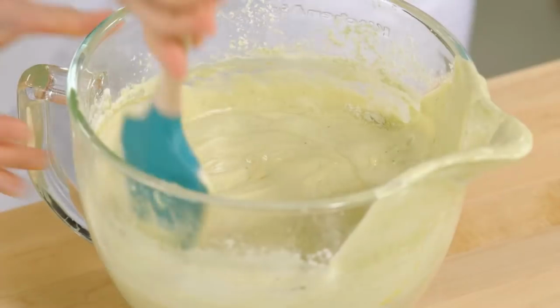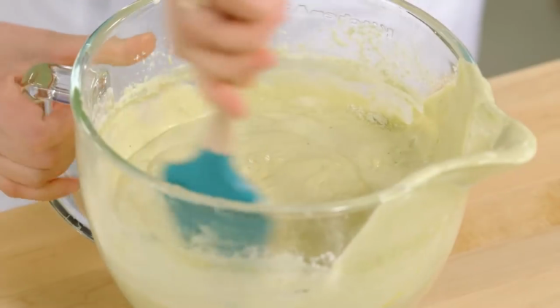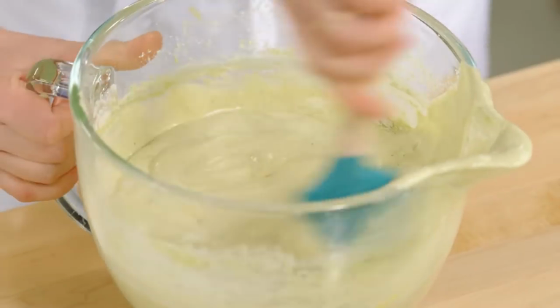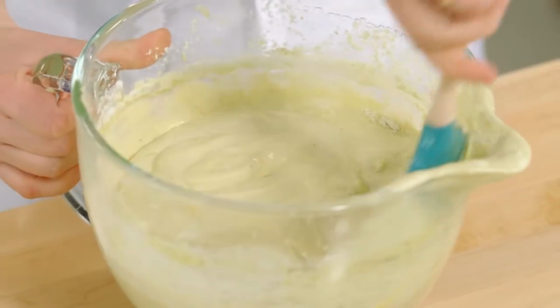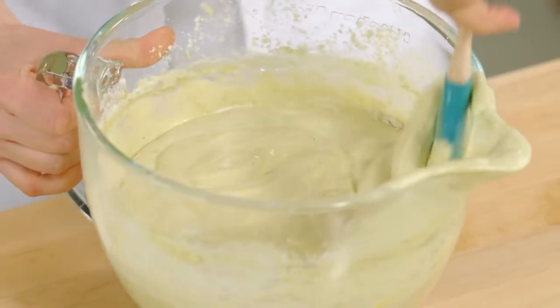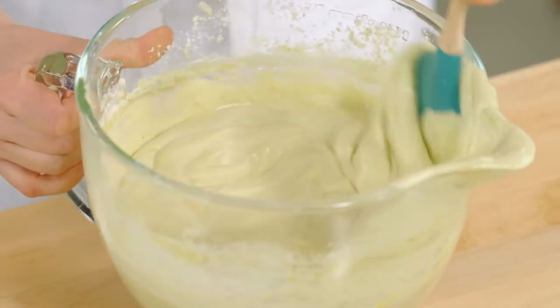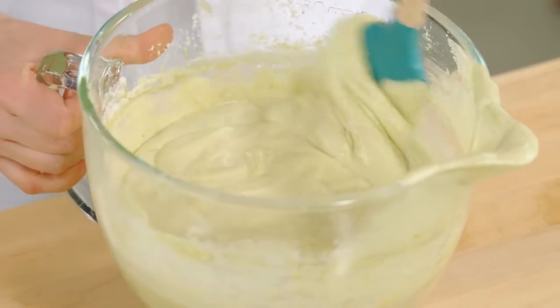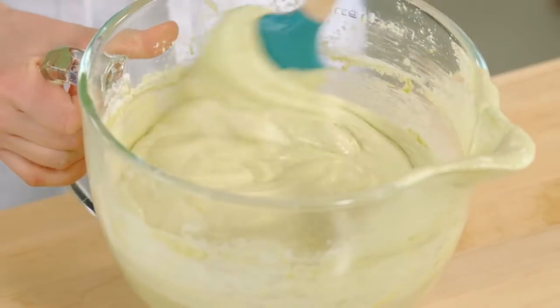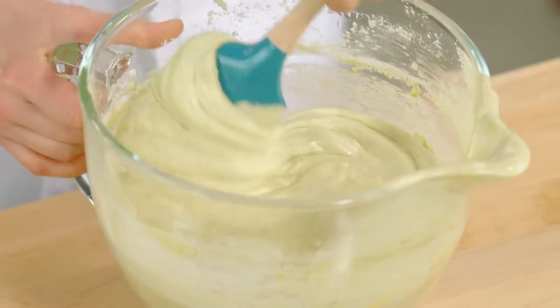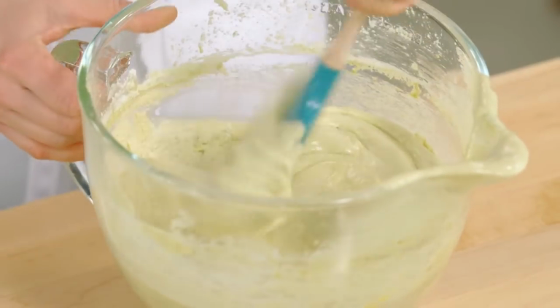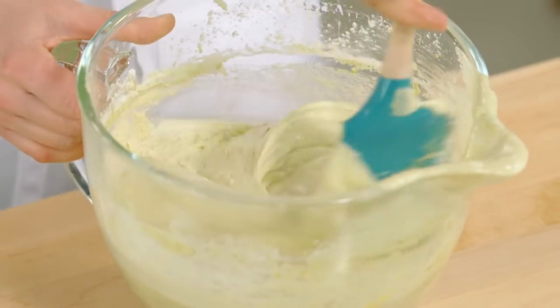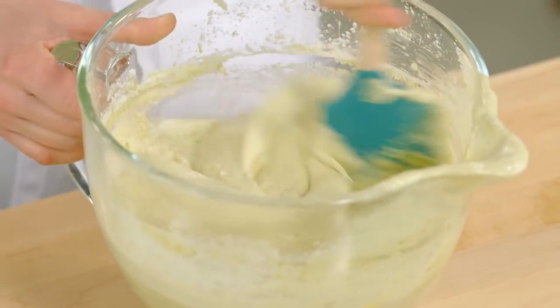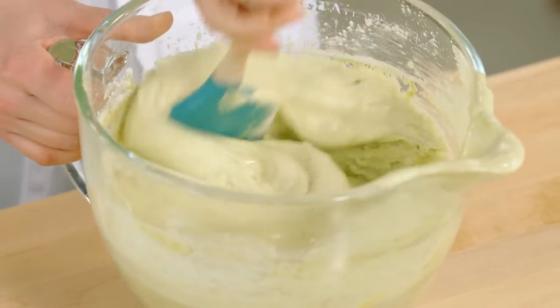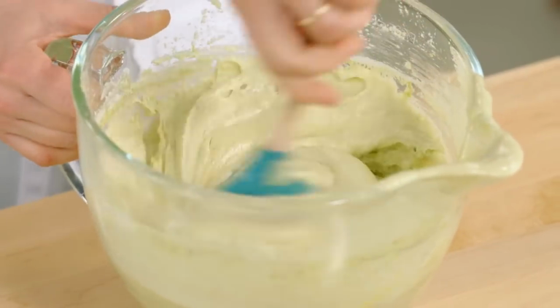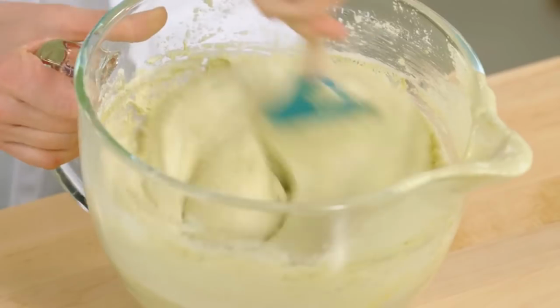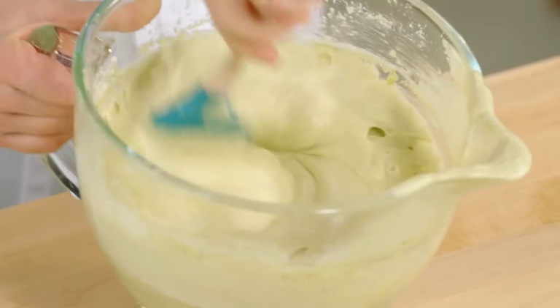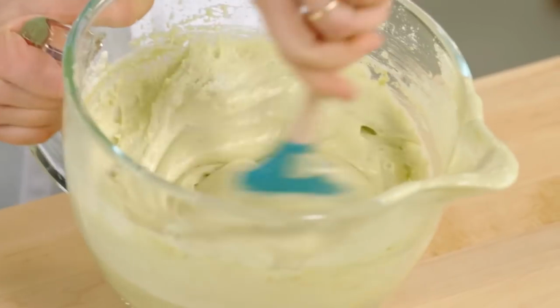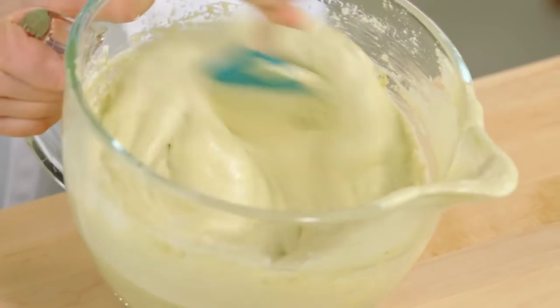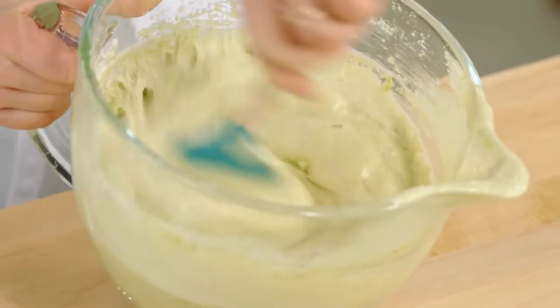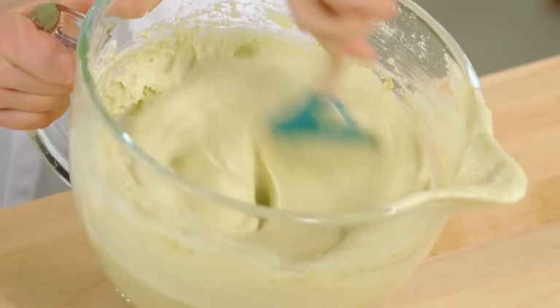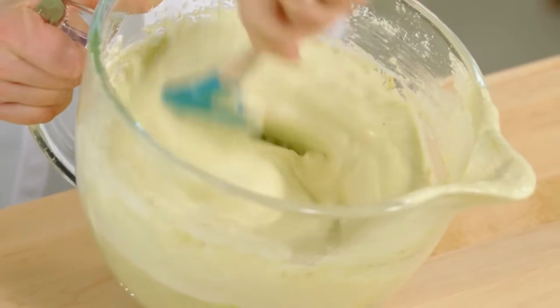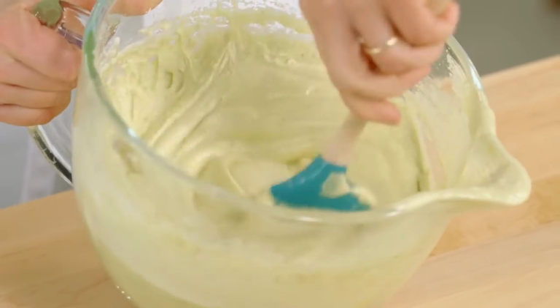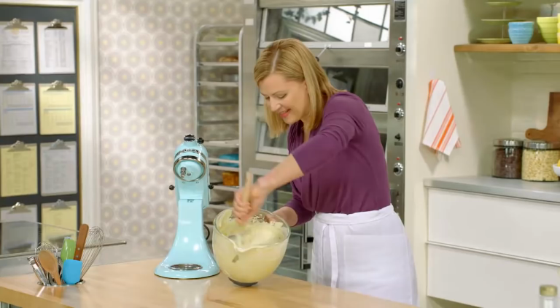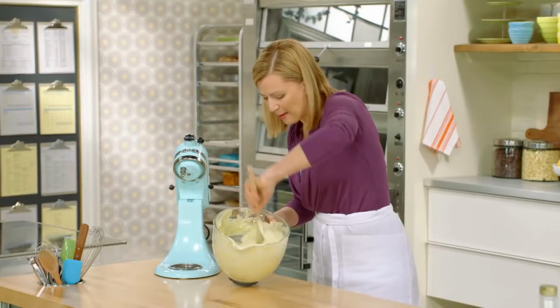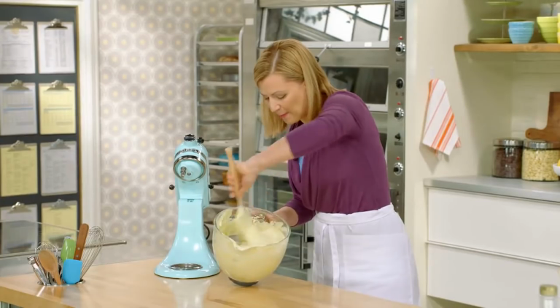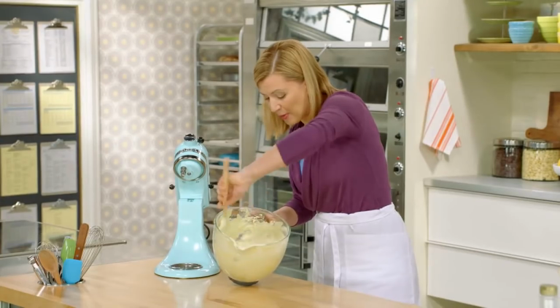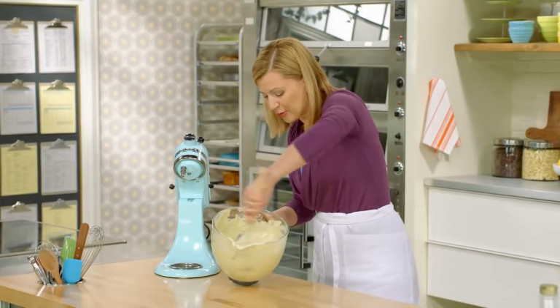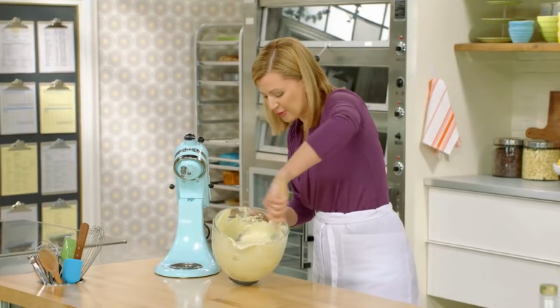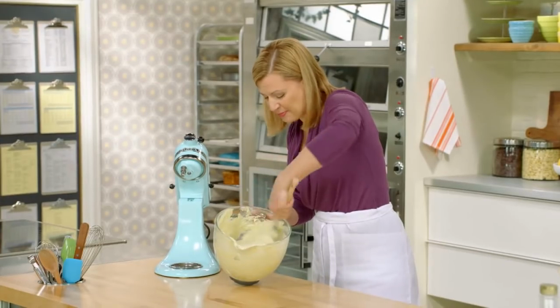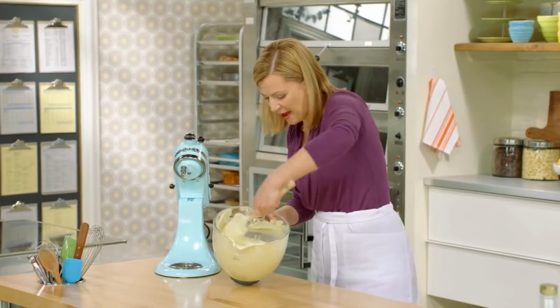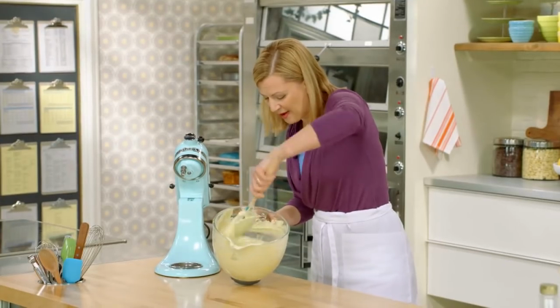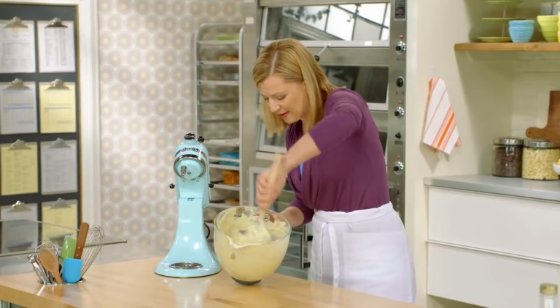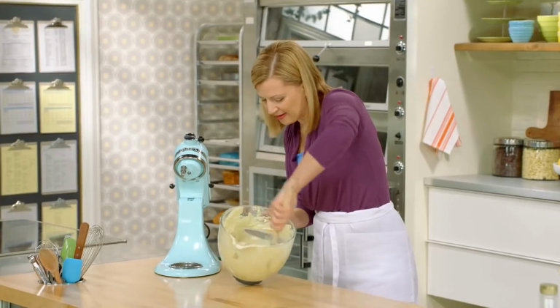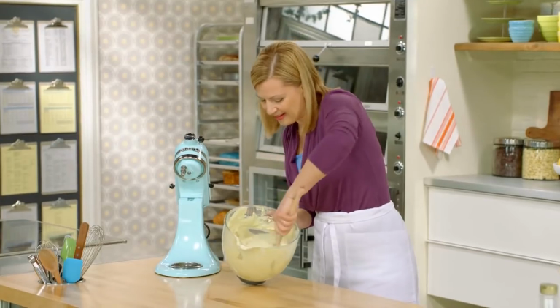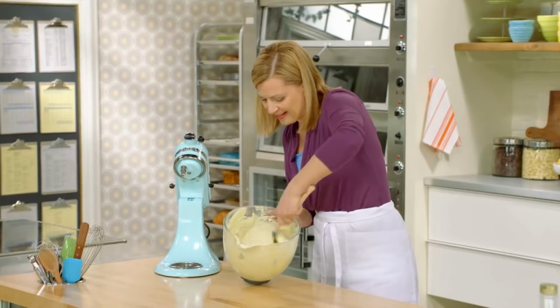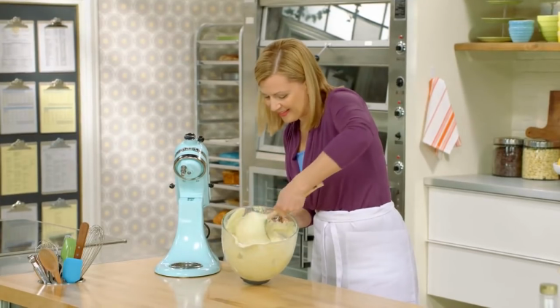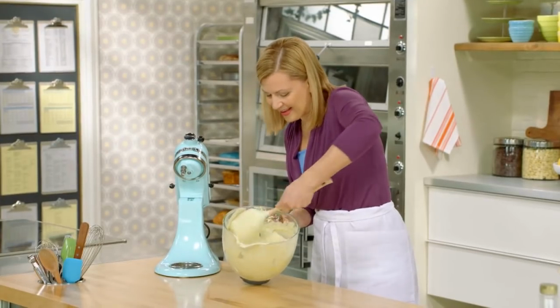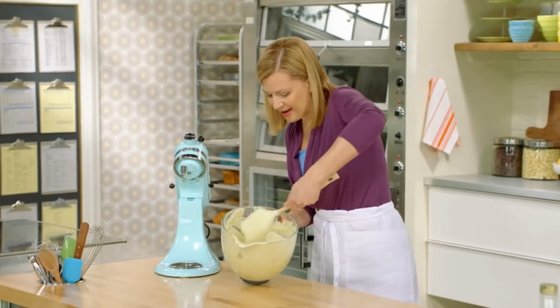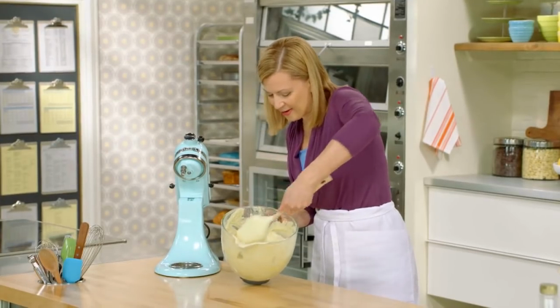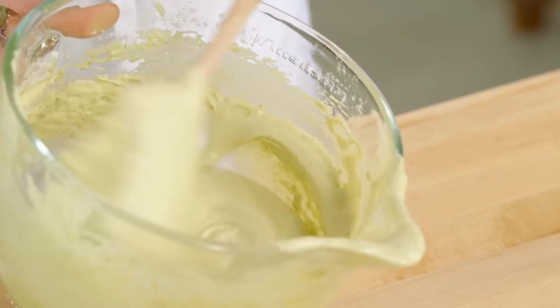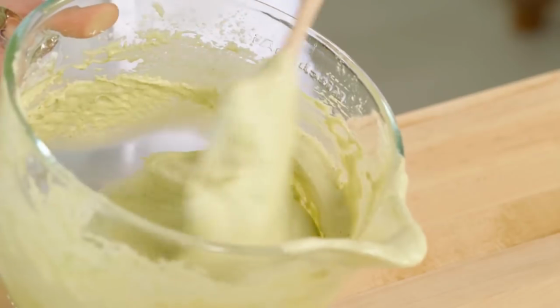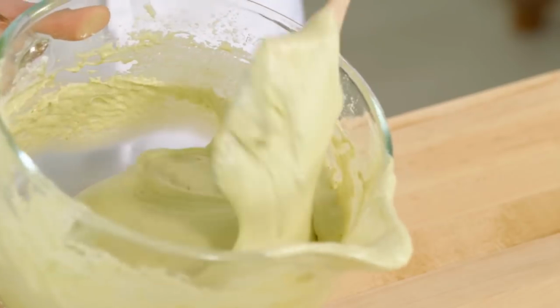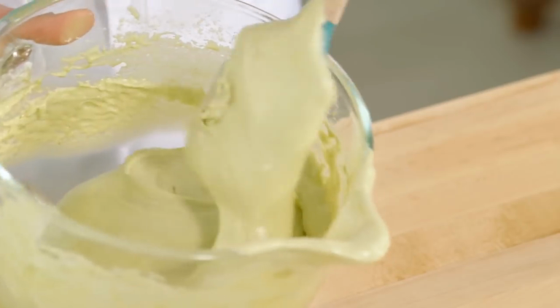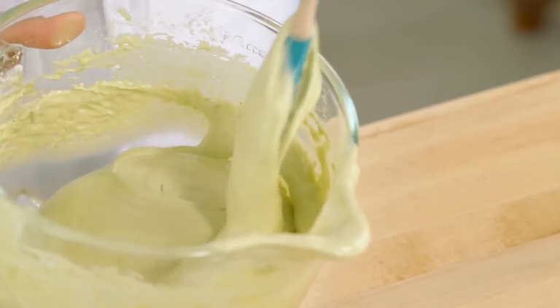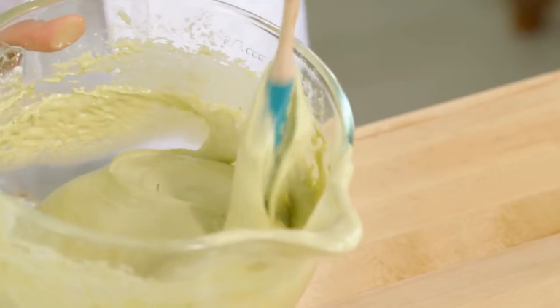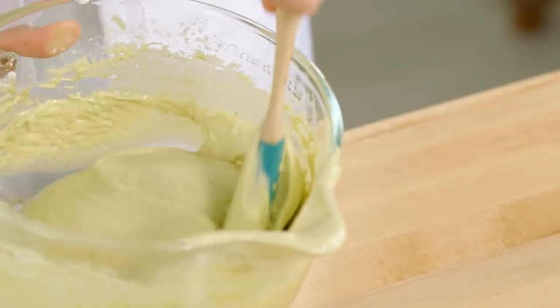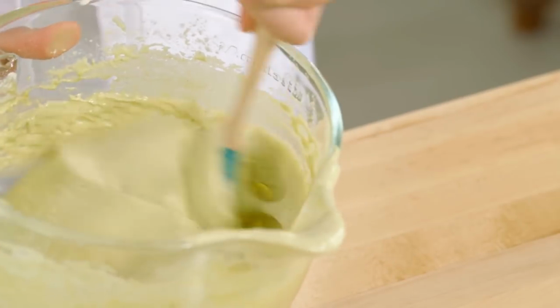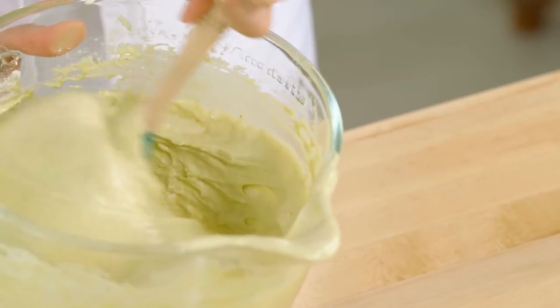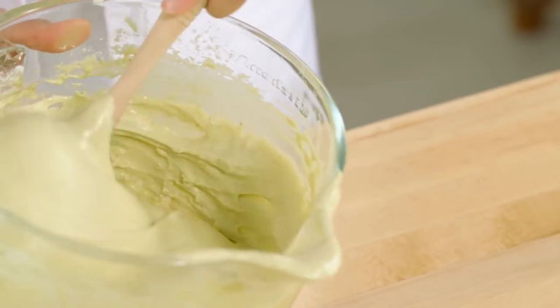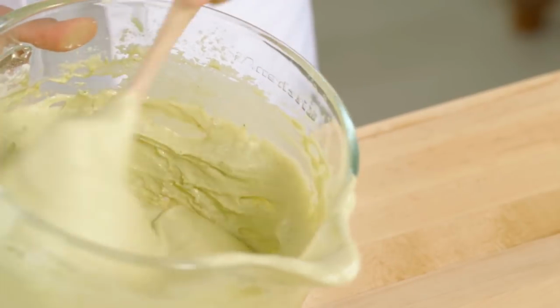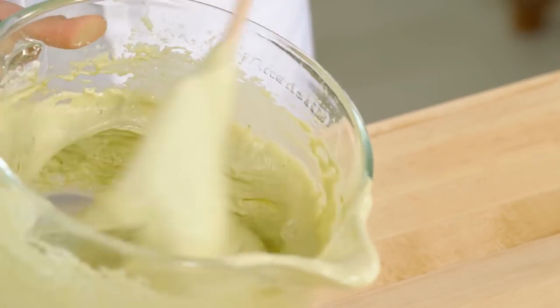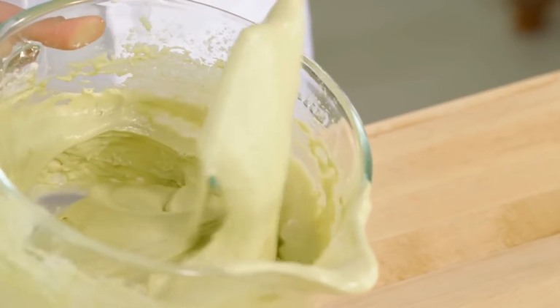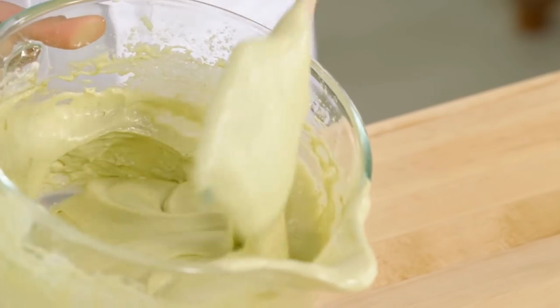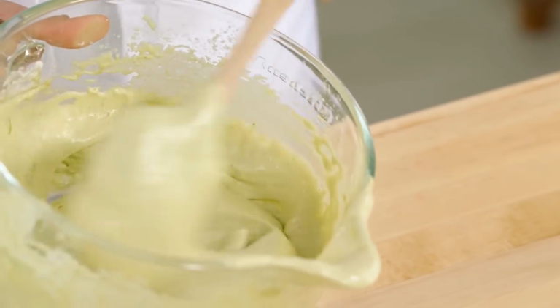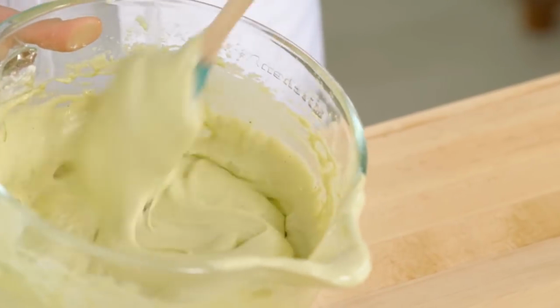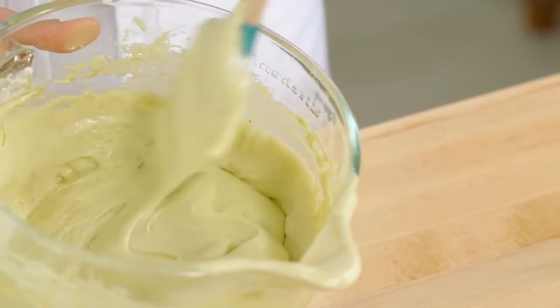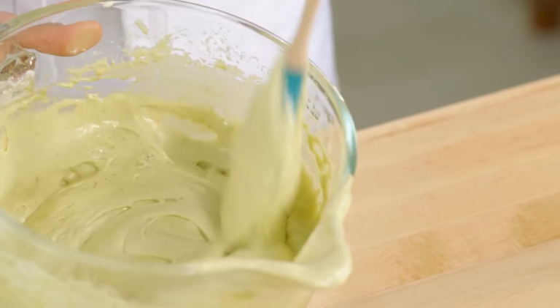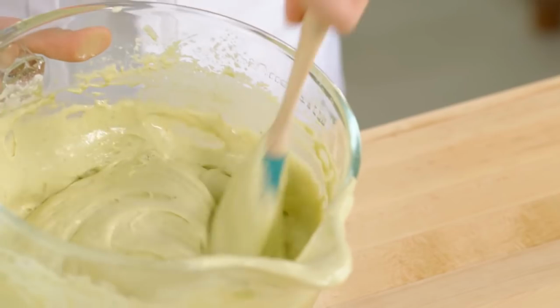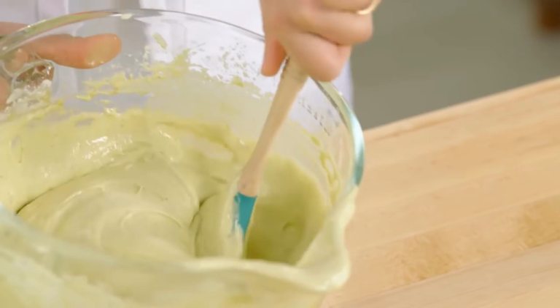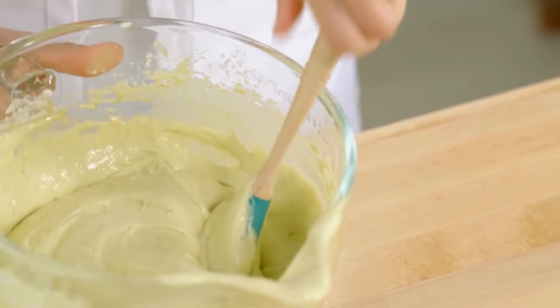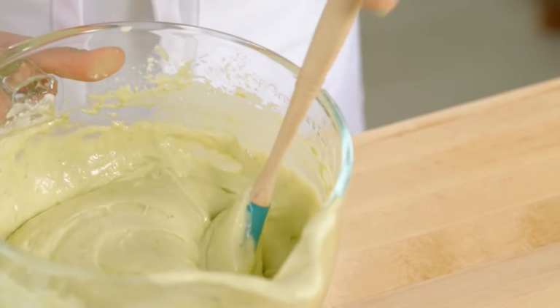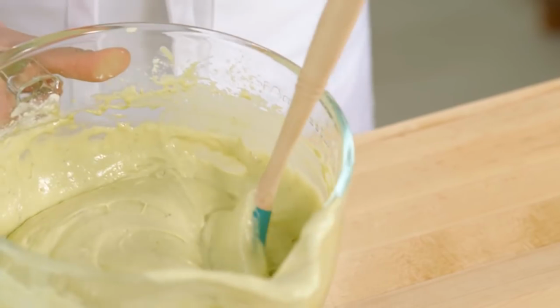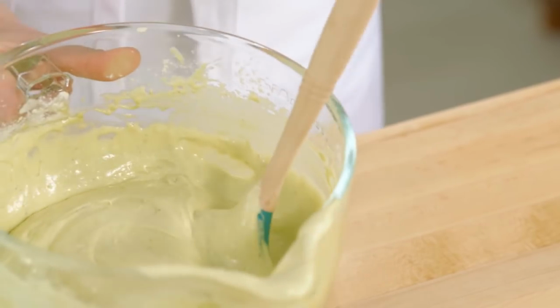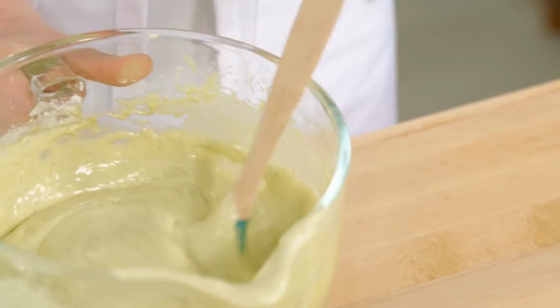You can really feel, as you're folding in that buttered batter, the airiness. Such a light texture.